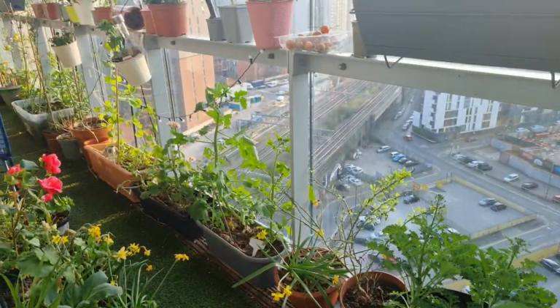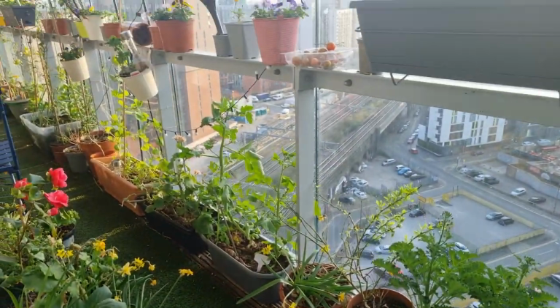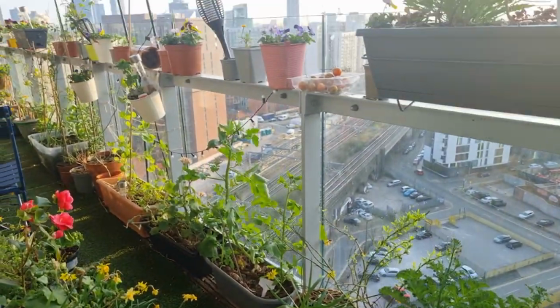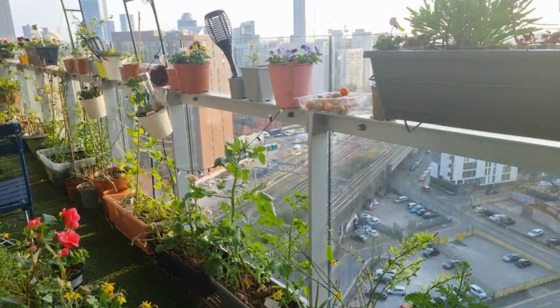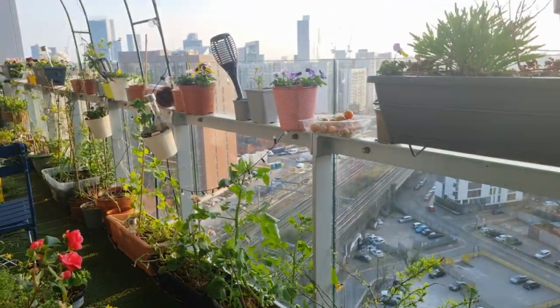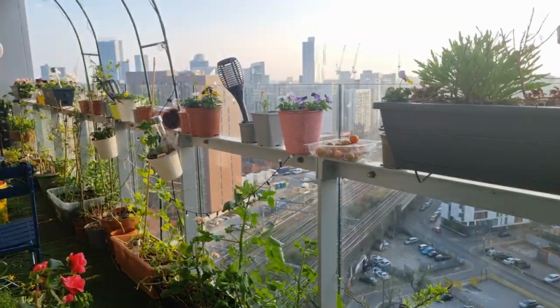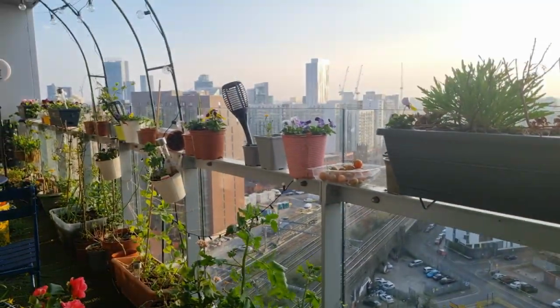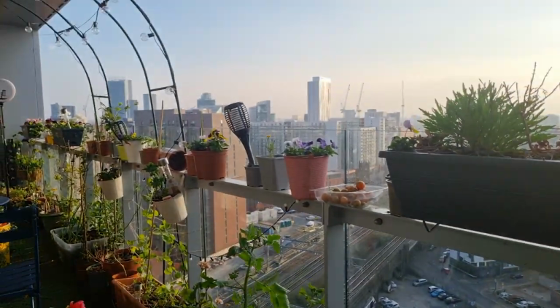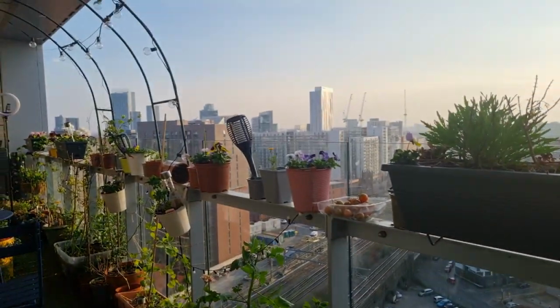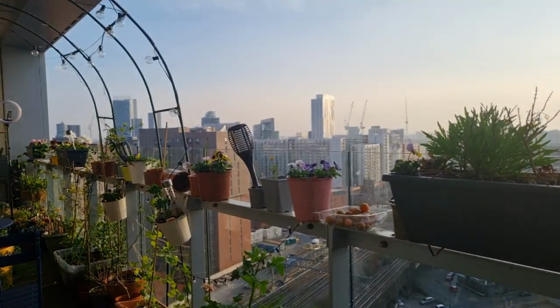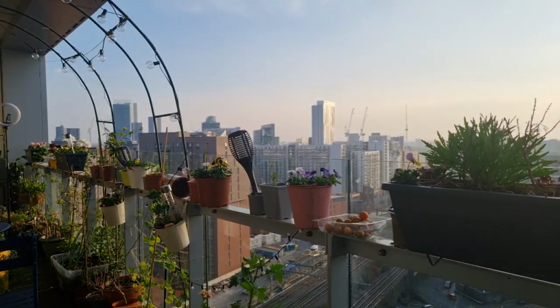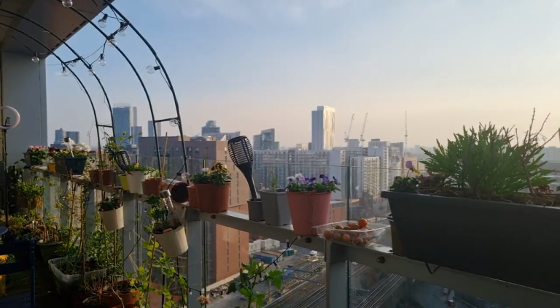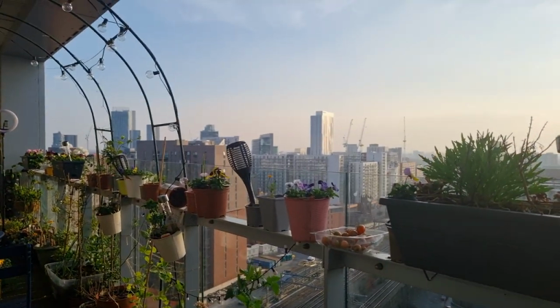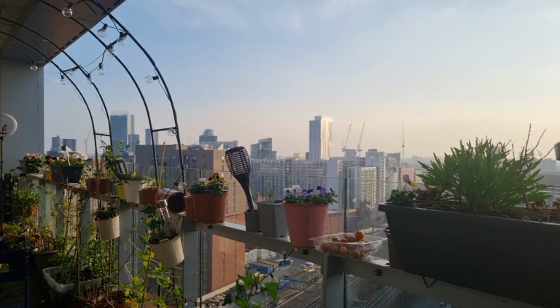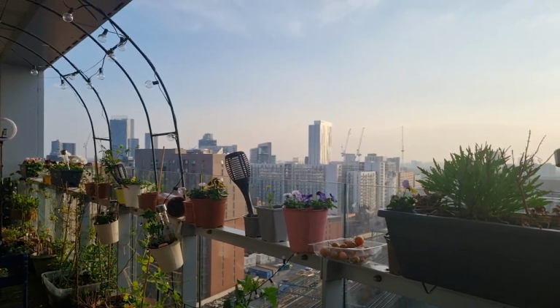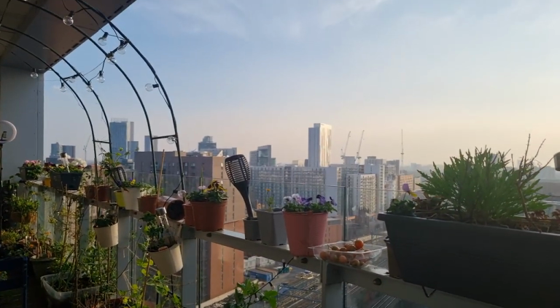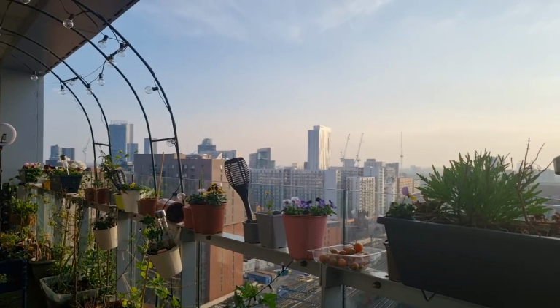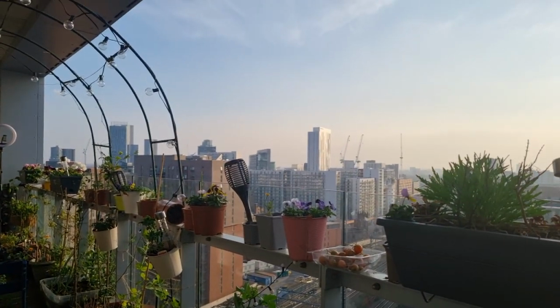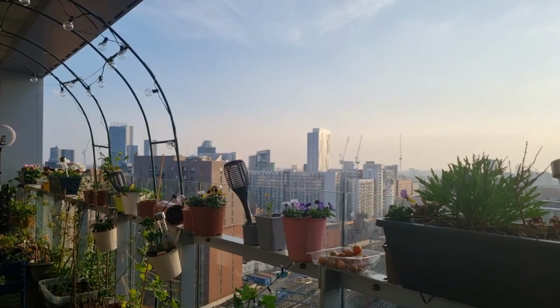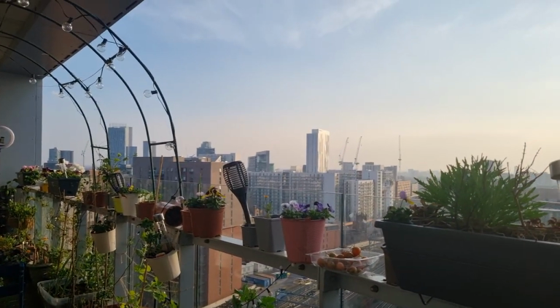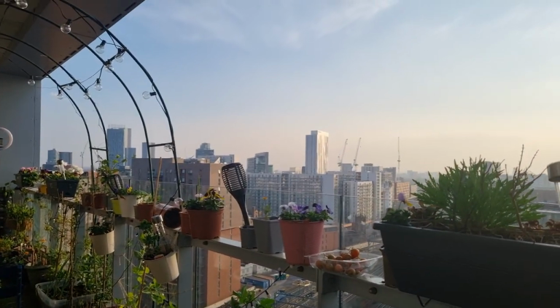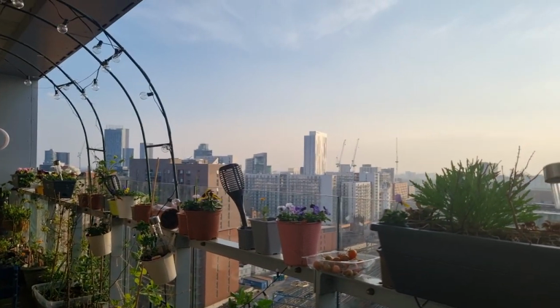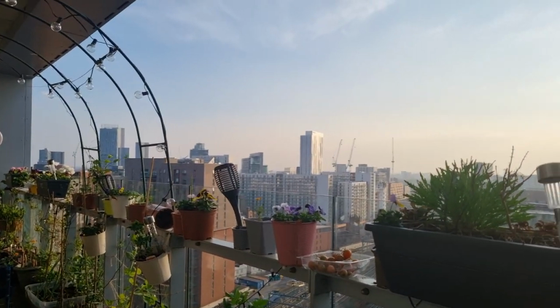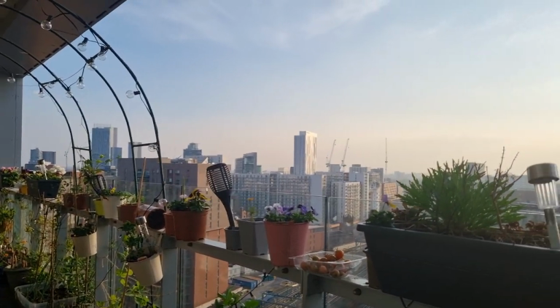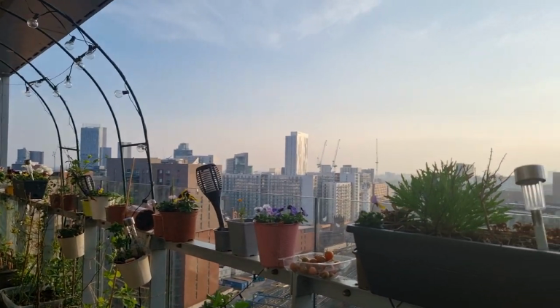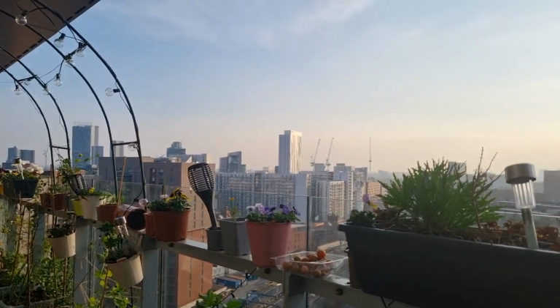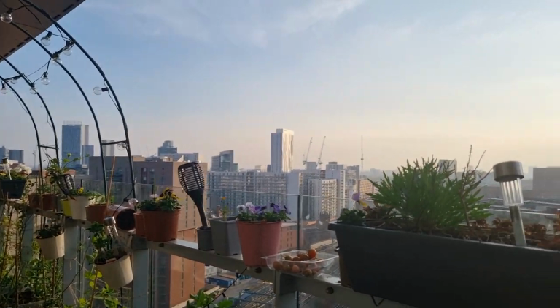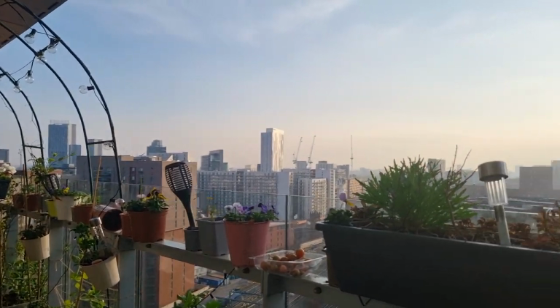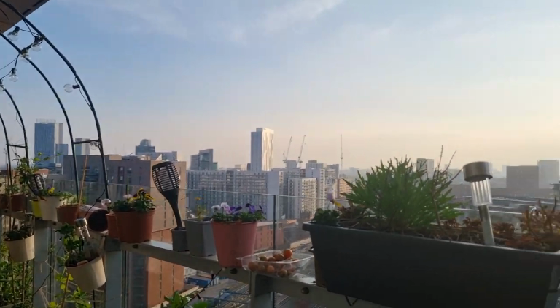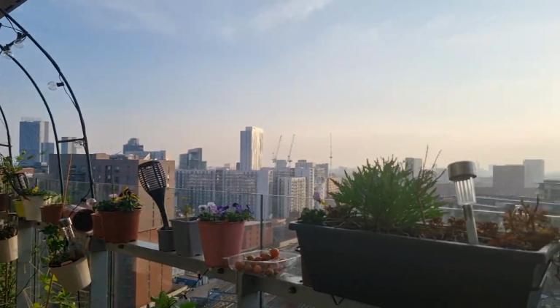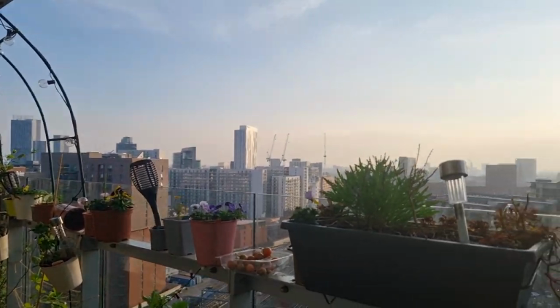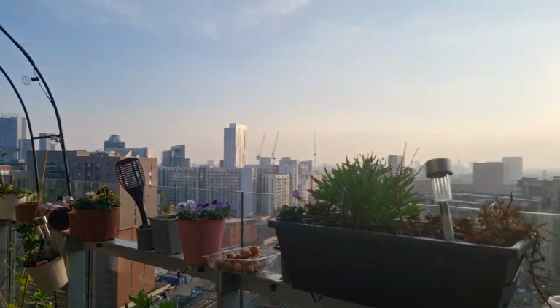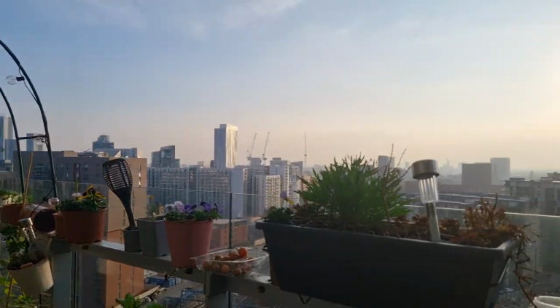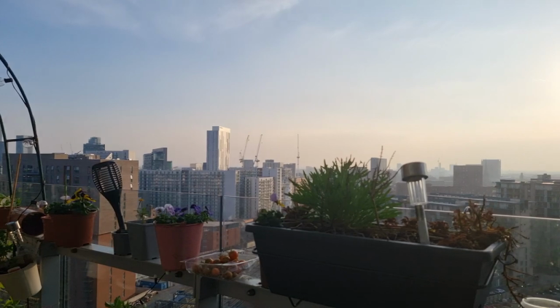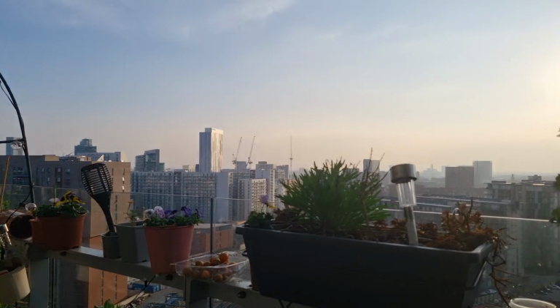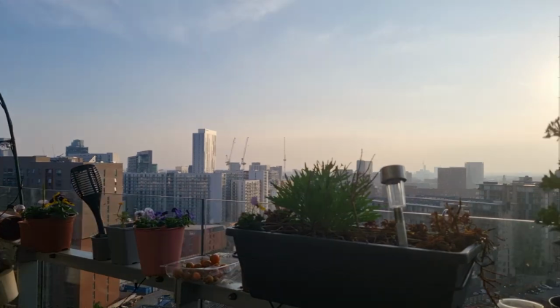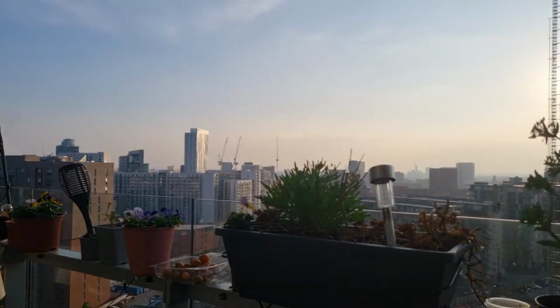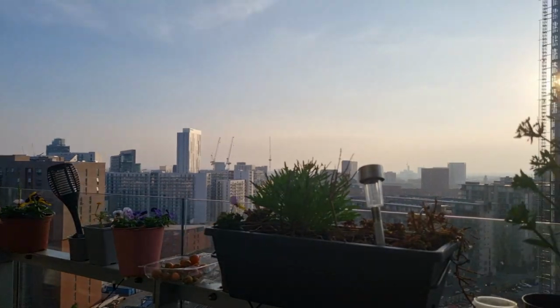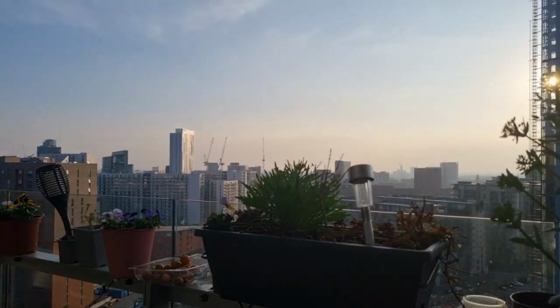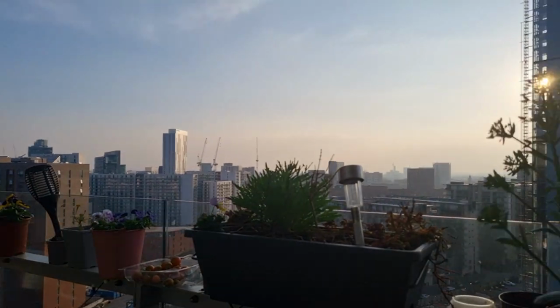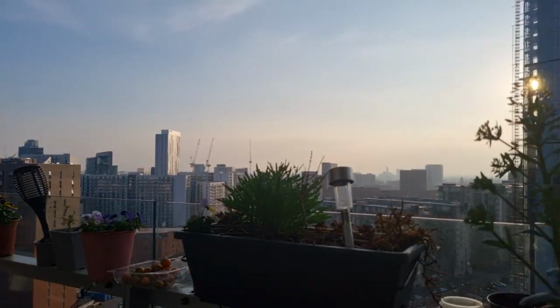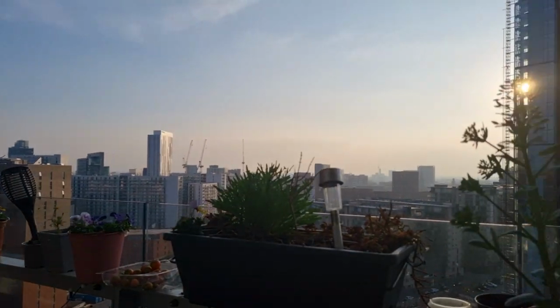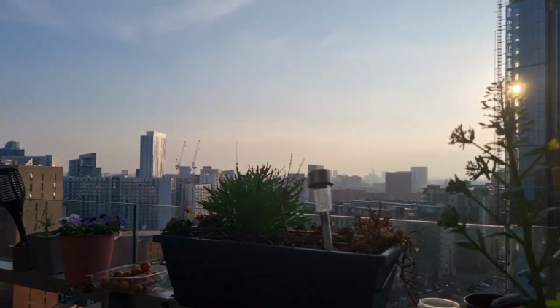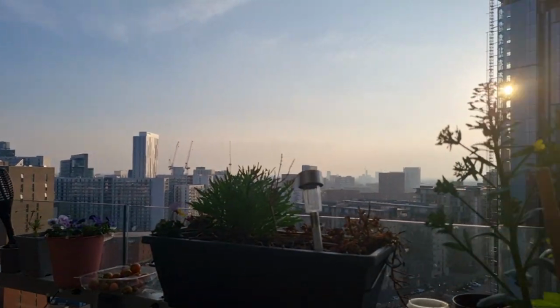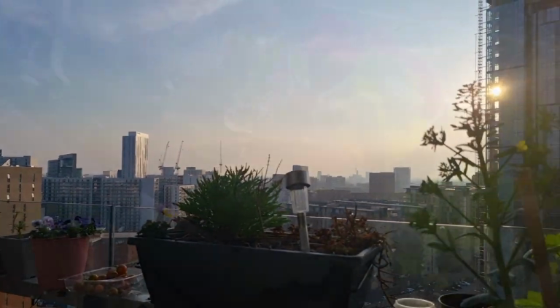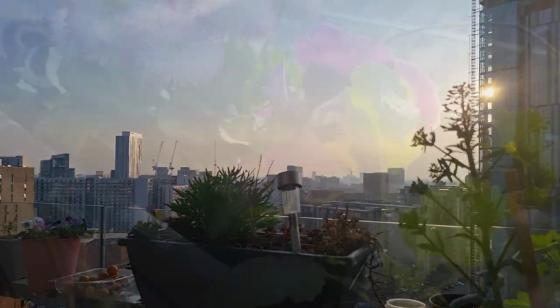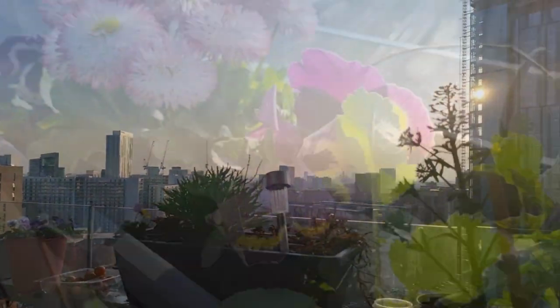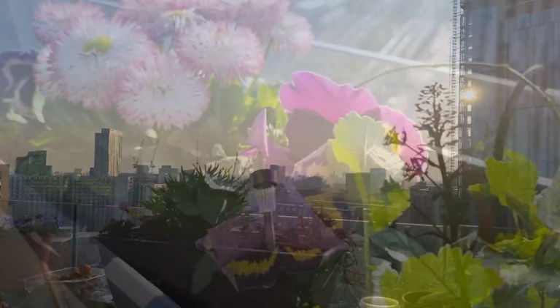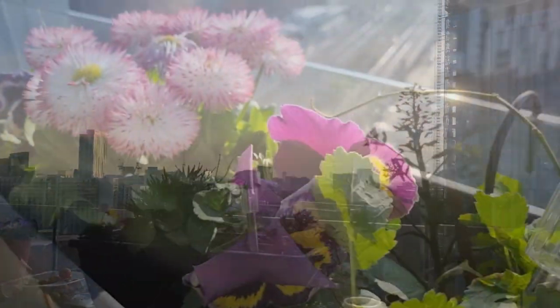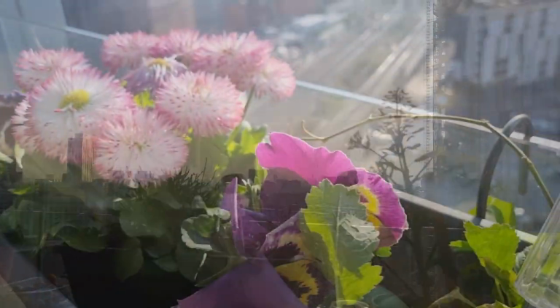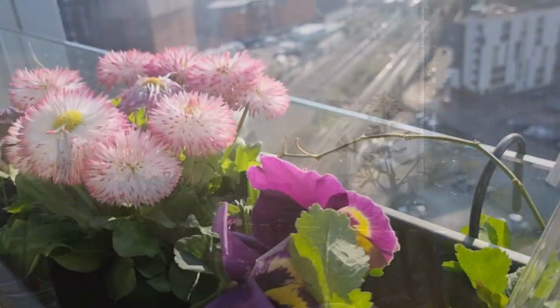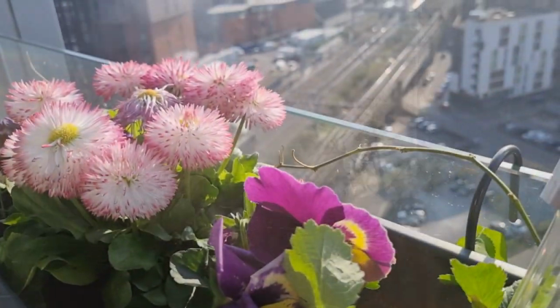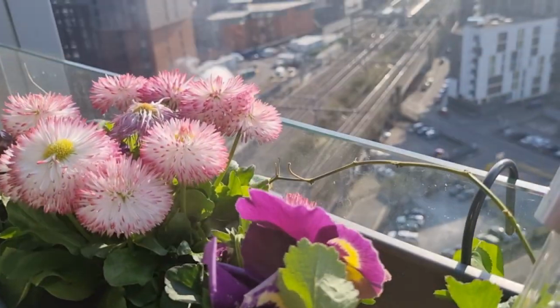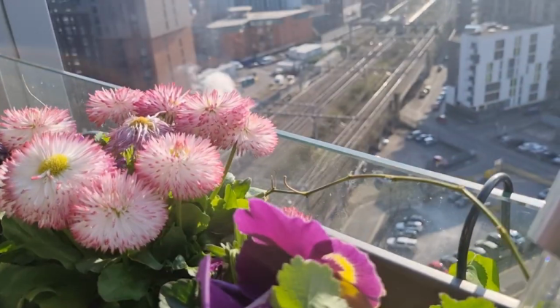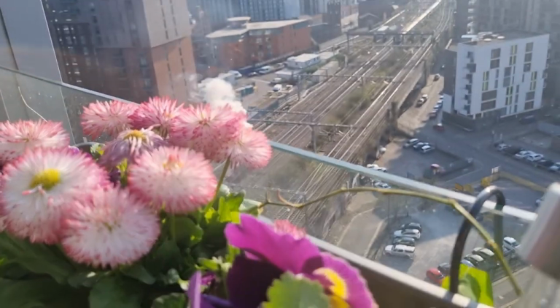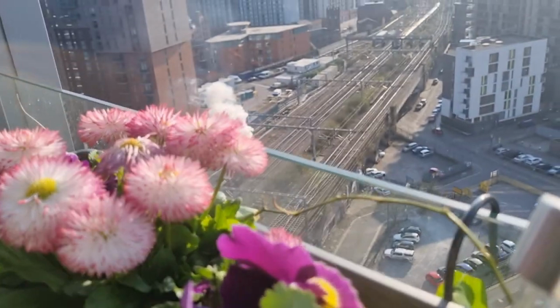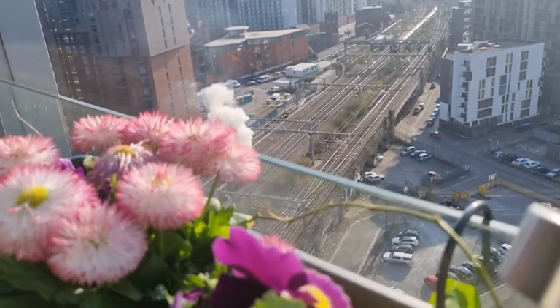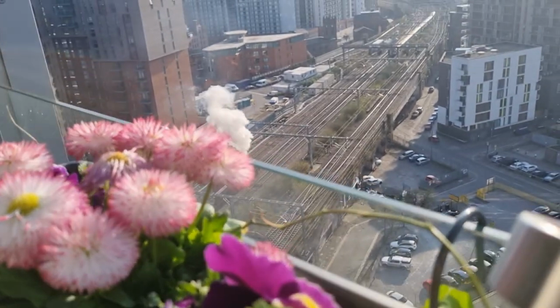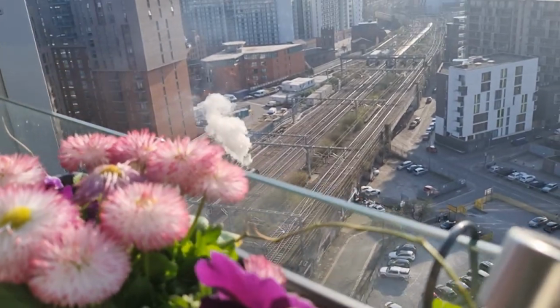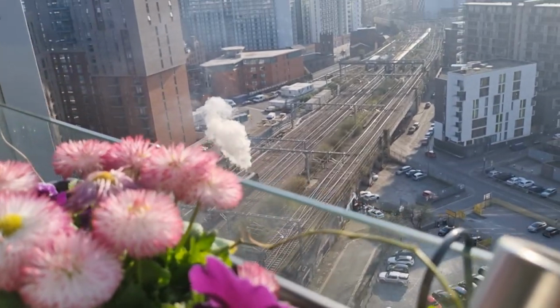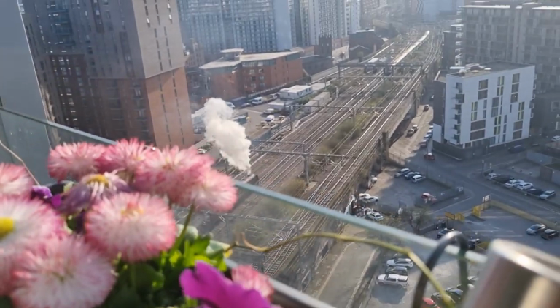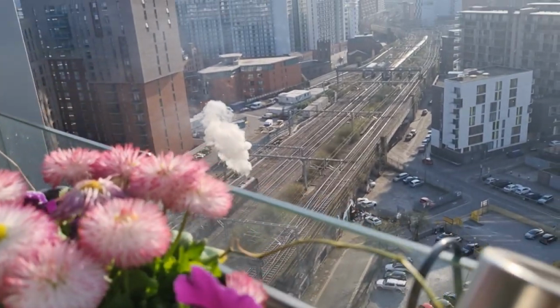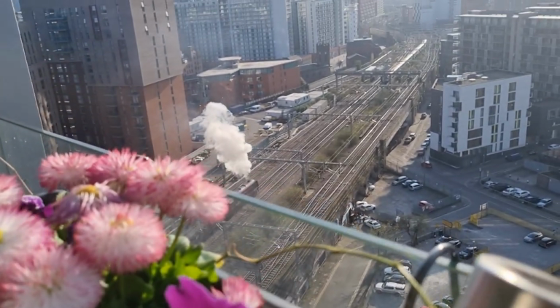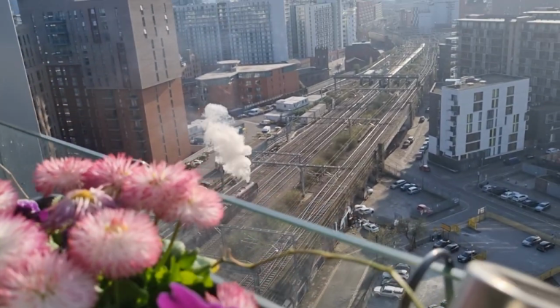Let me know in the comments what surprised you most in this balcony garden tour. Hopefully I'll see you again soon!